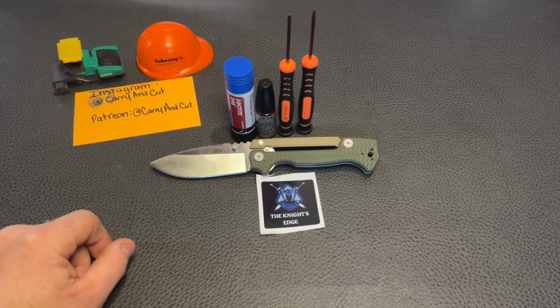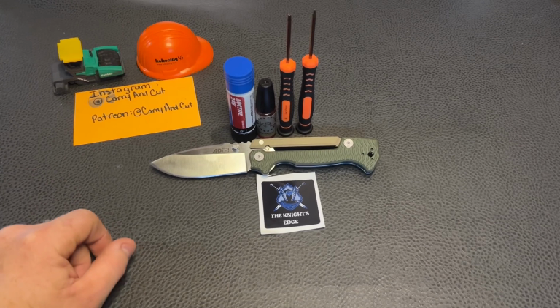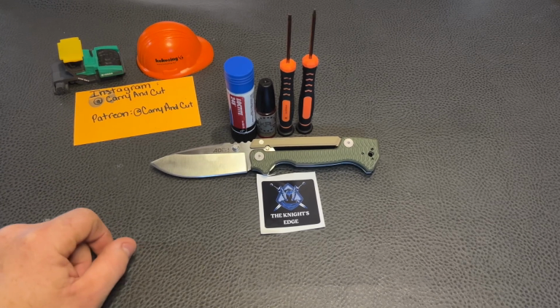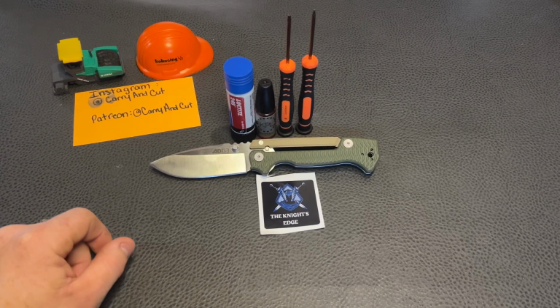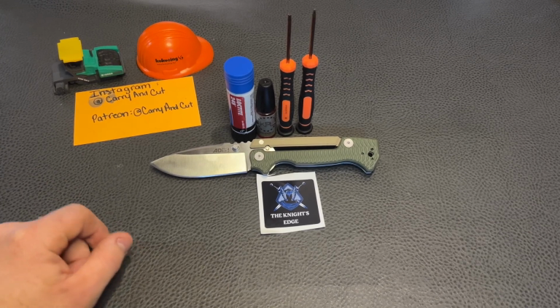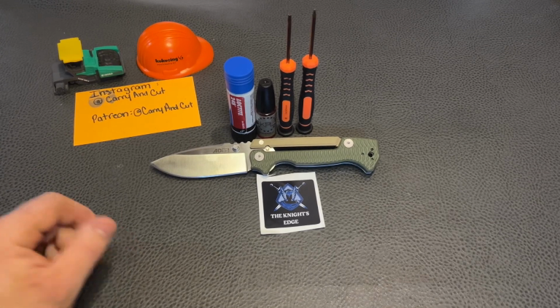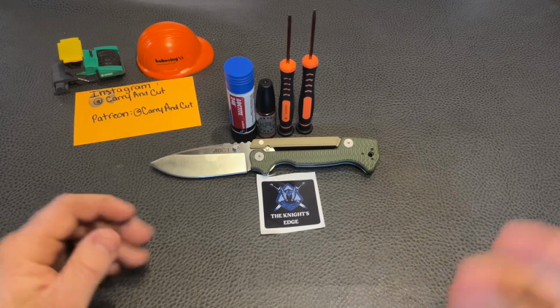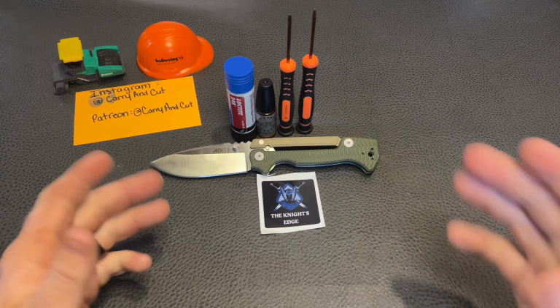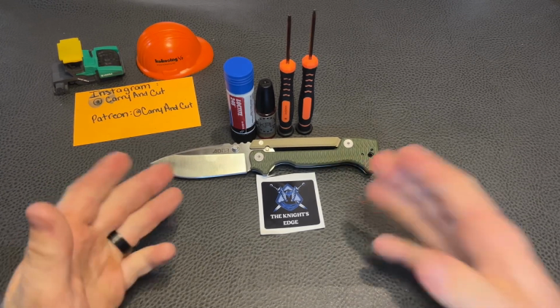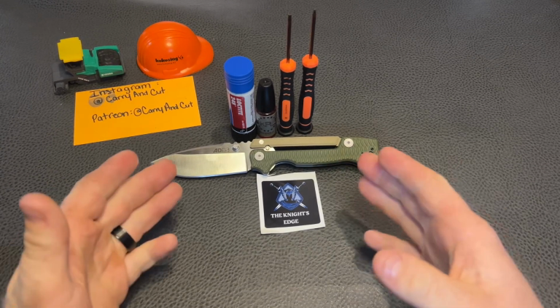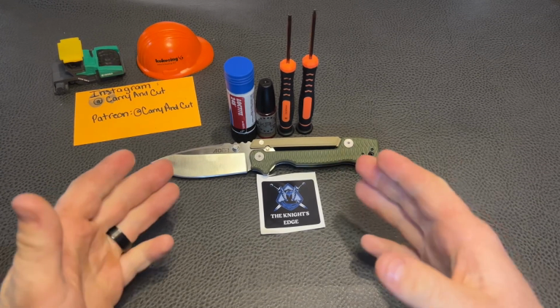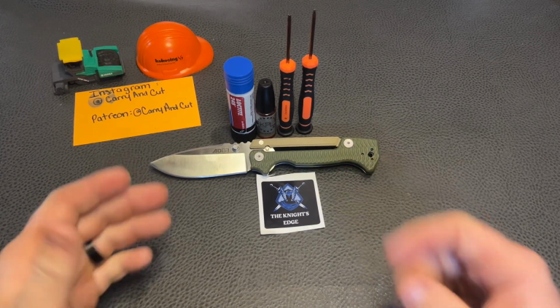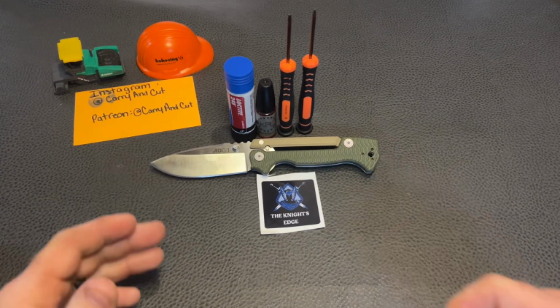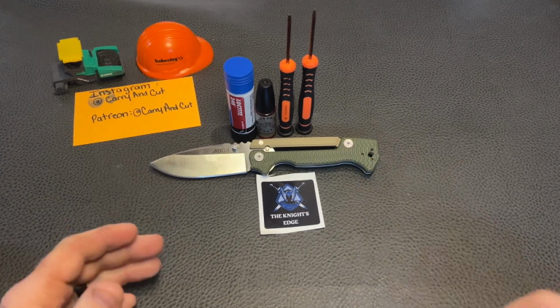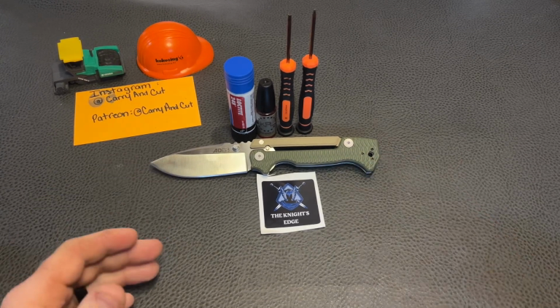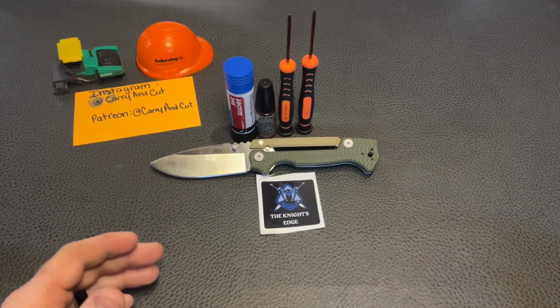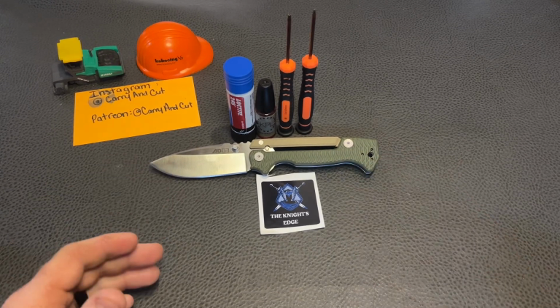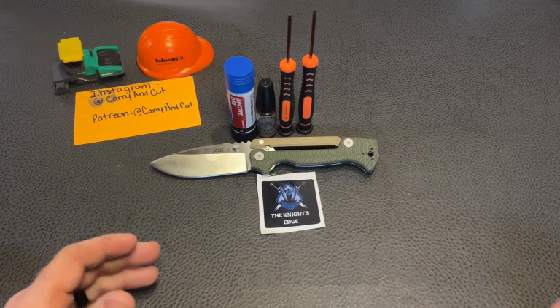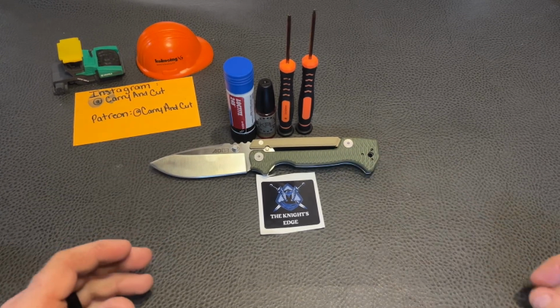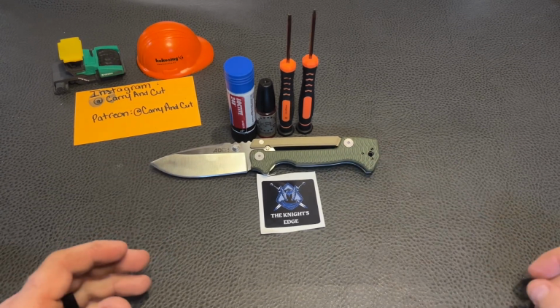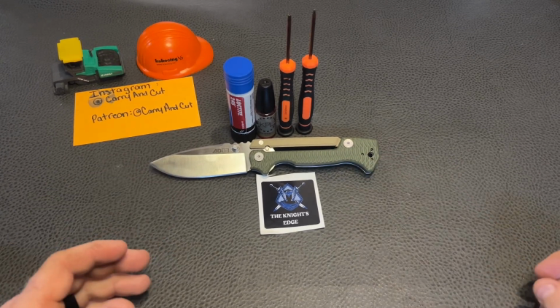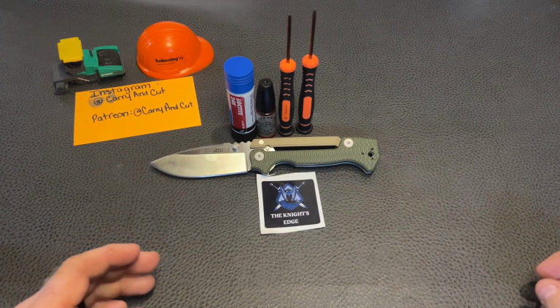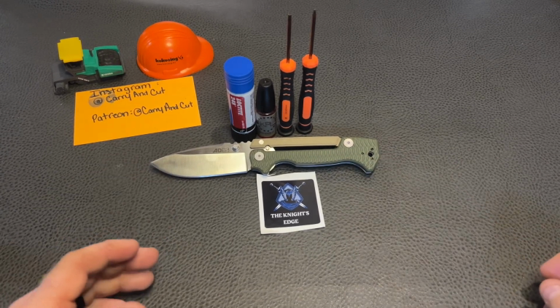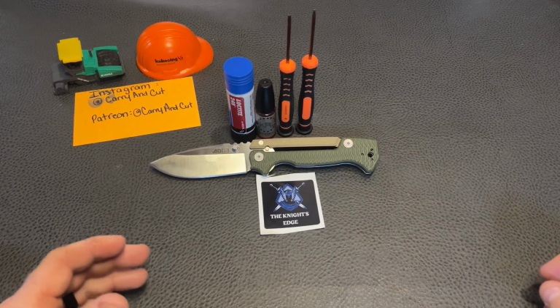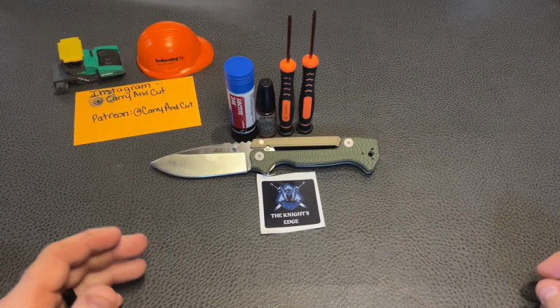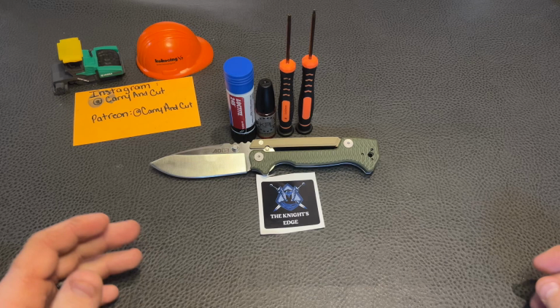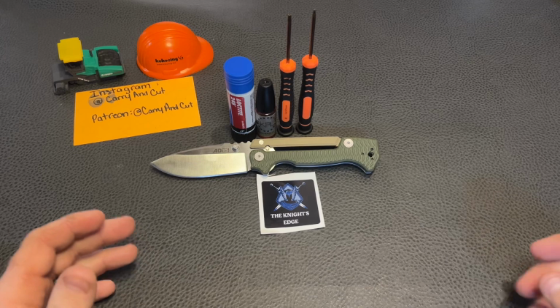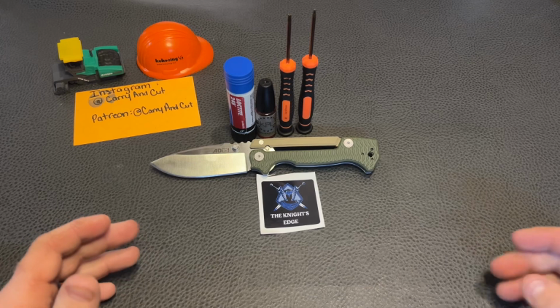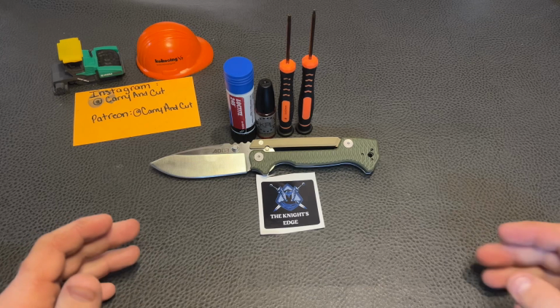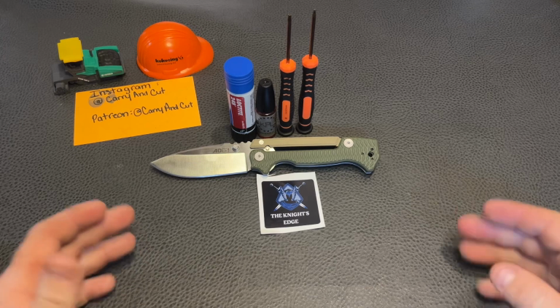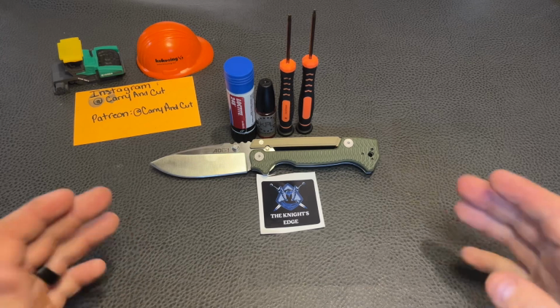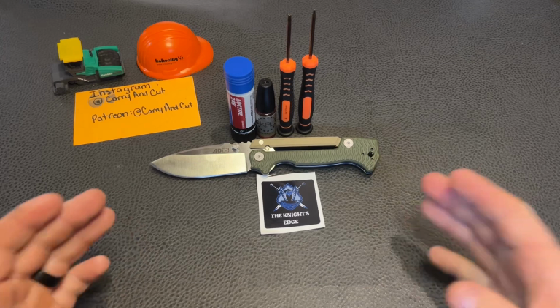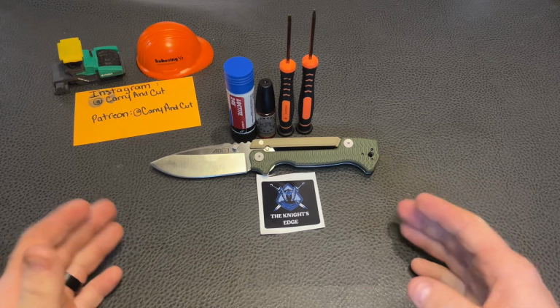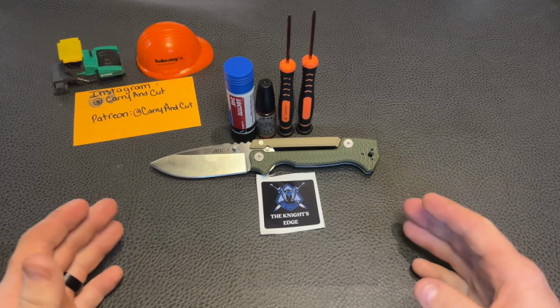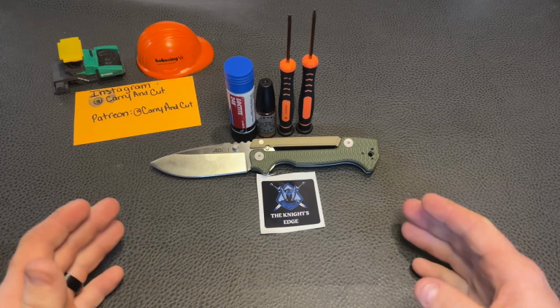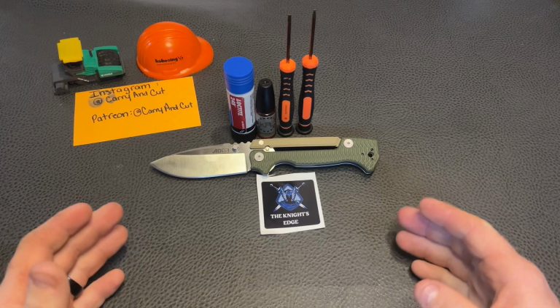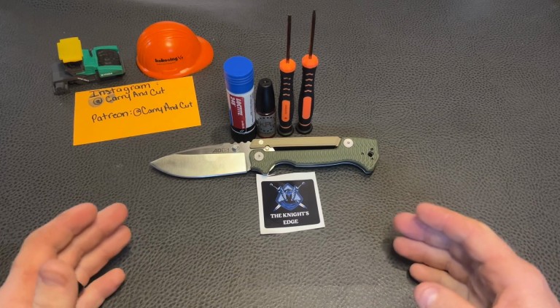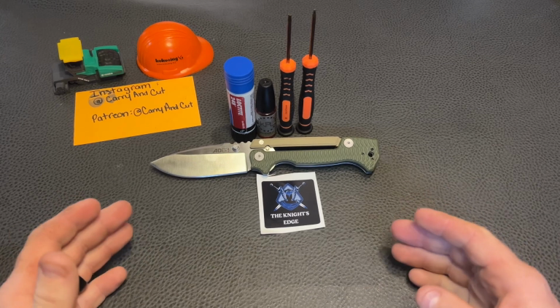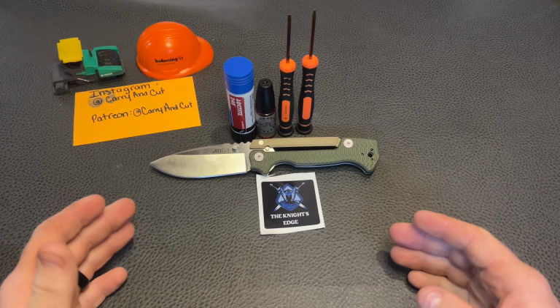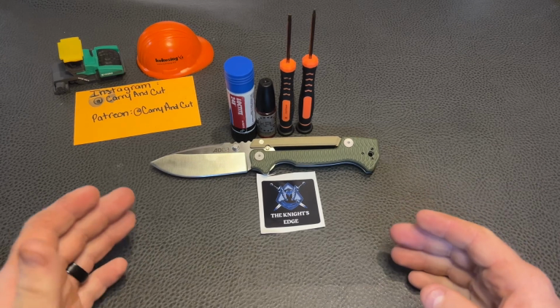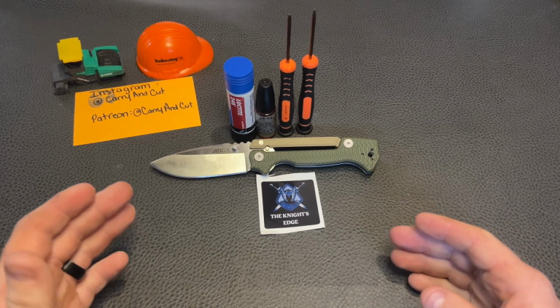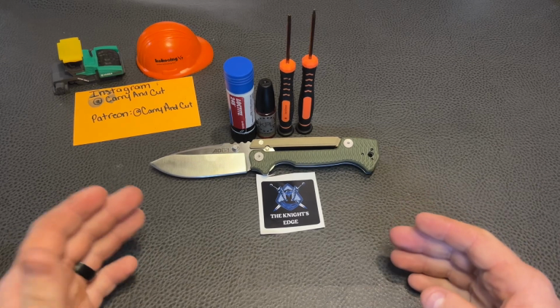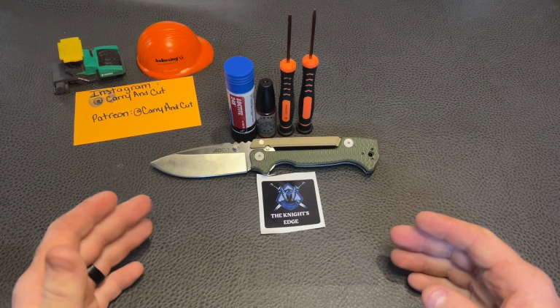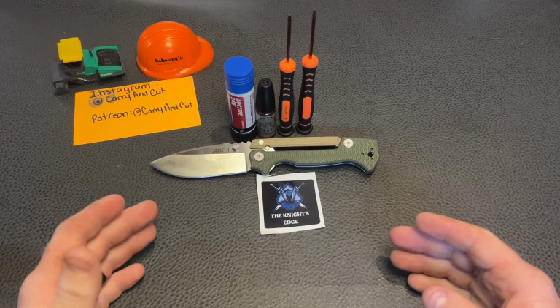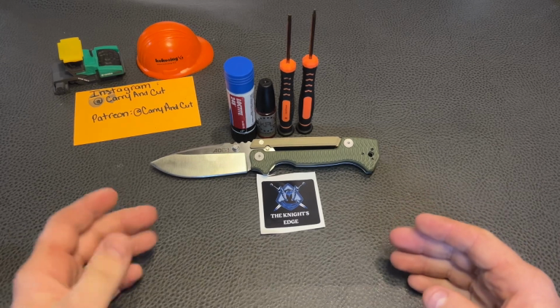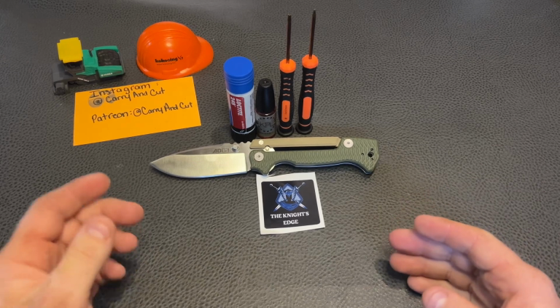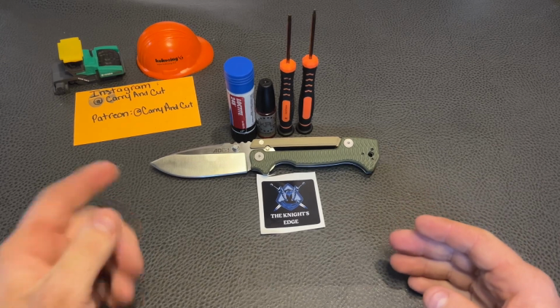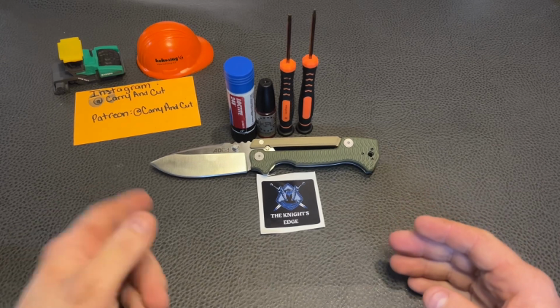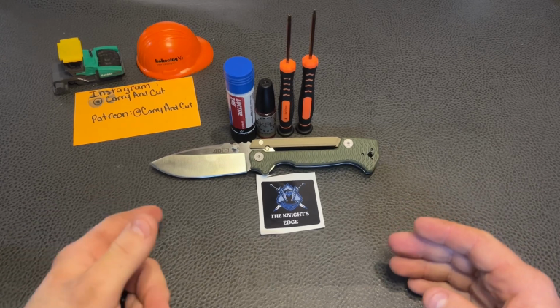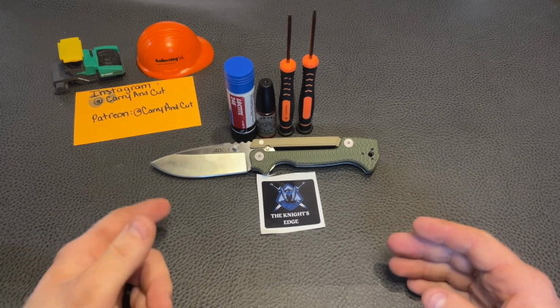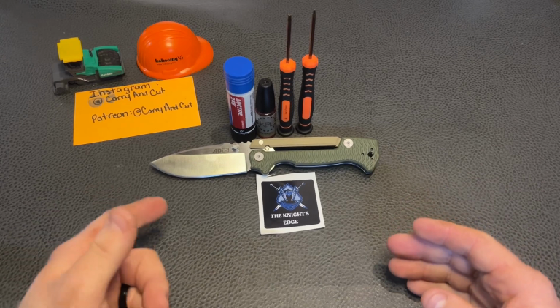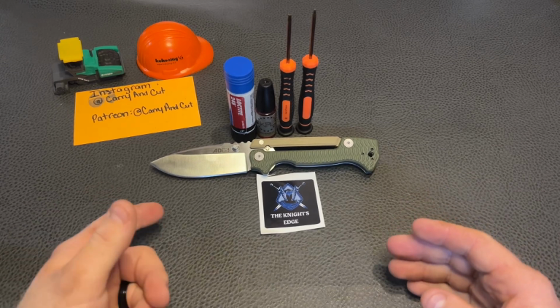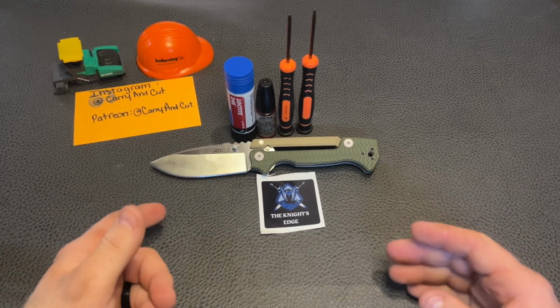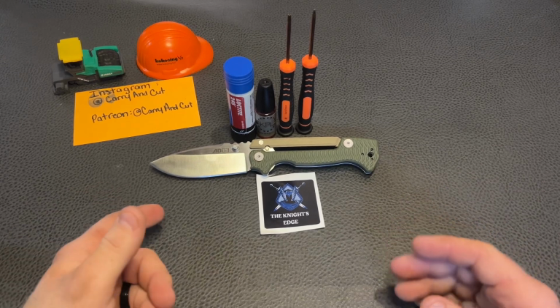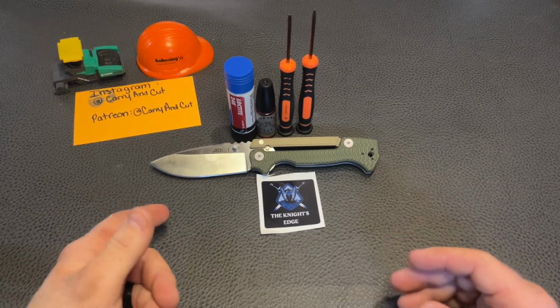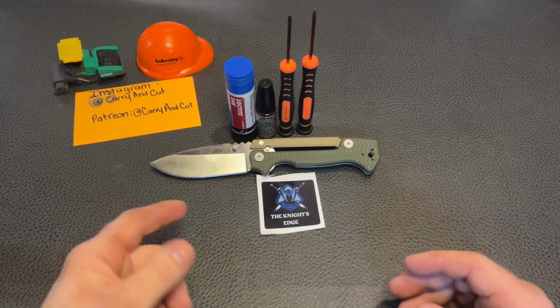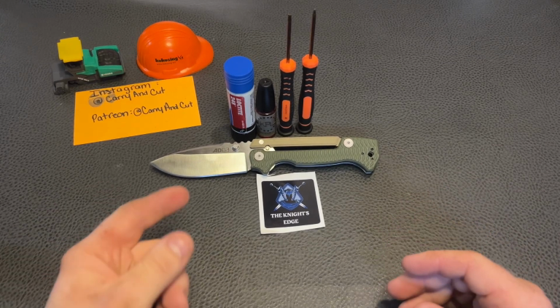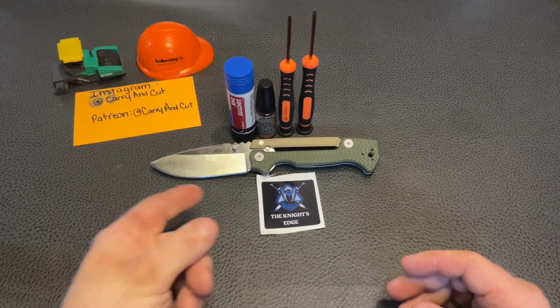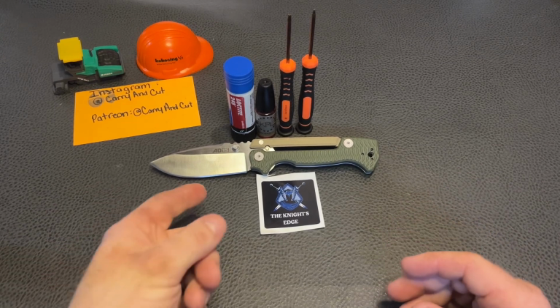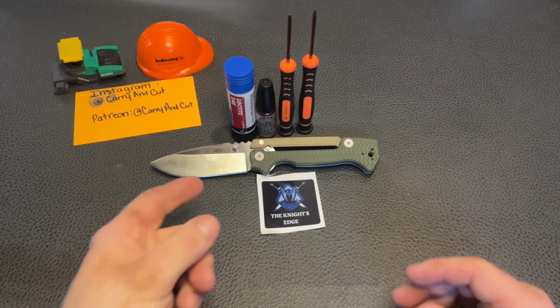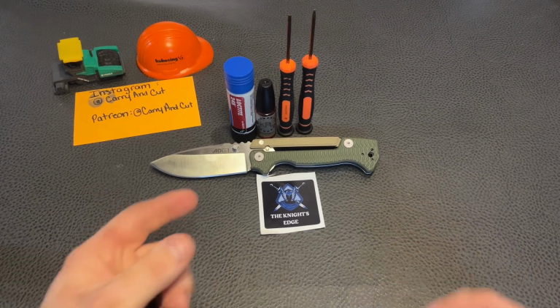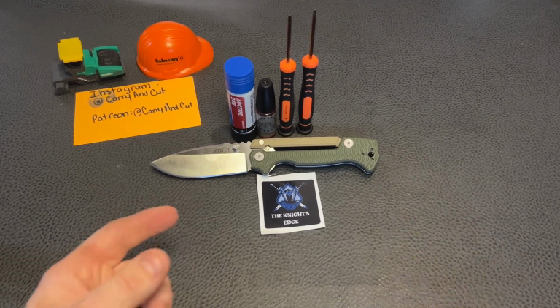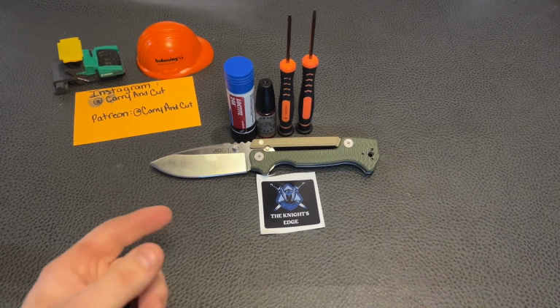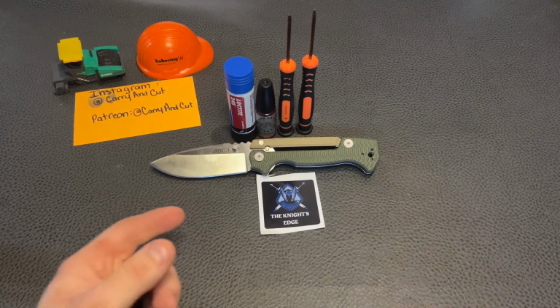So today we got the tools out — we're going to be doing a disassembly and maintenance video on this Cold Steel AD15 by Andrew Dimko.